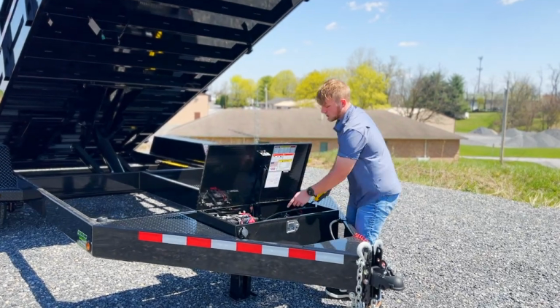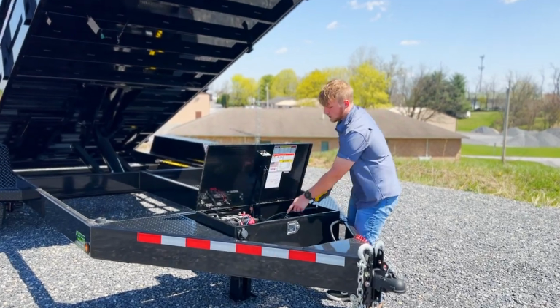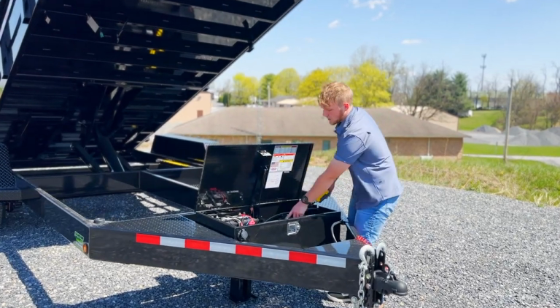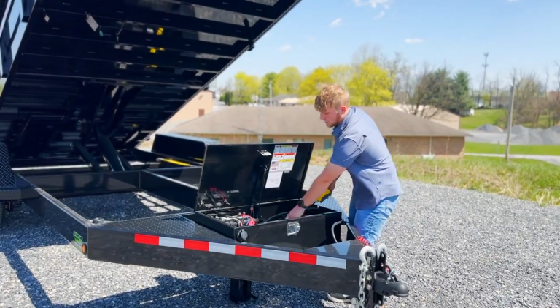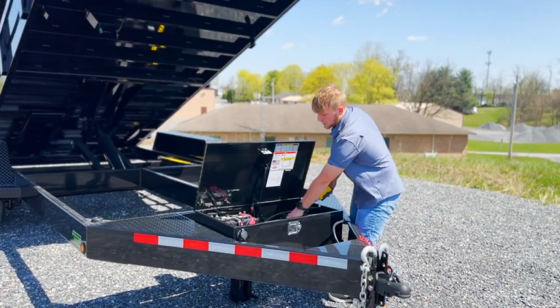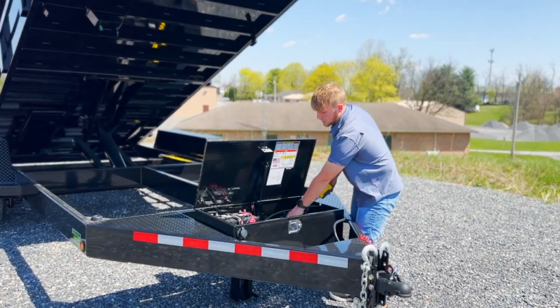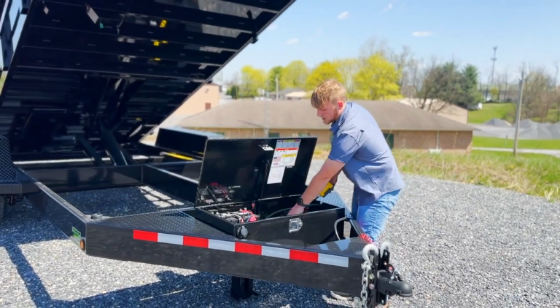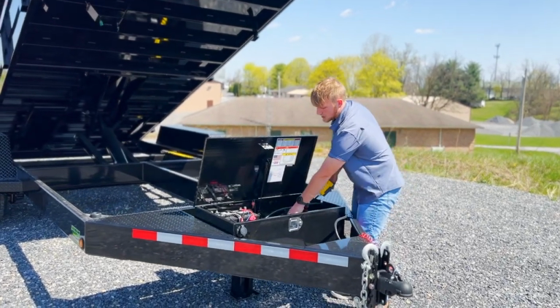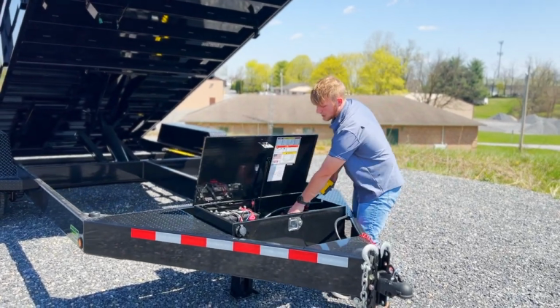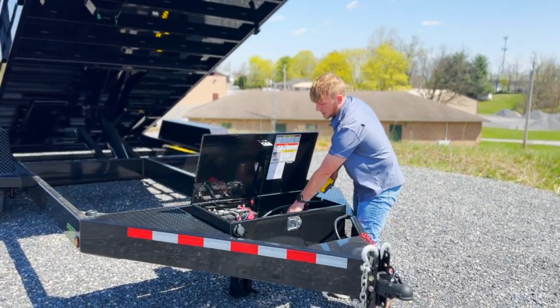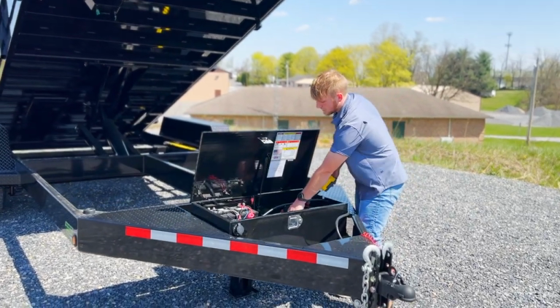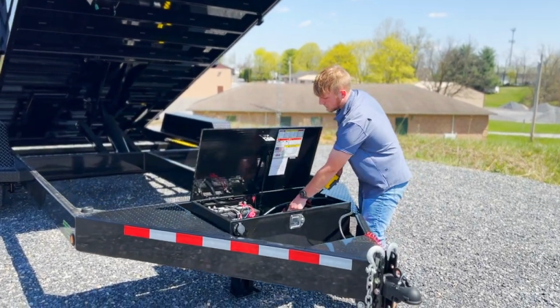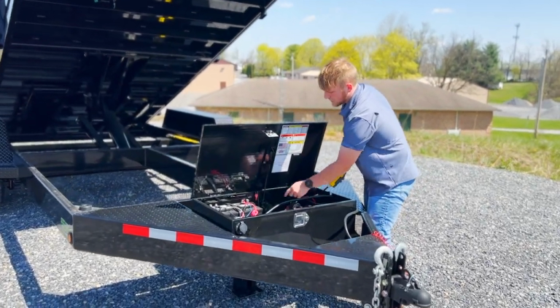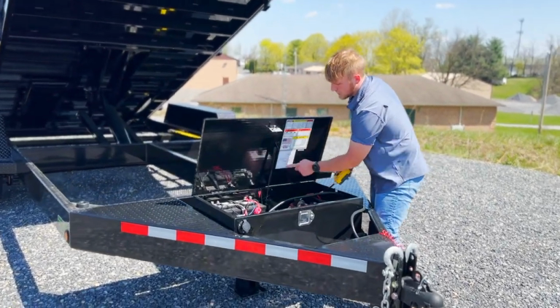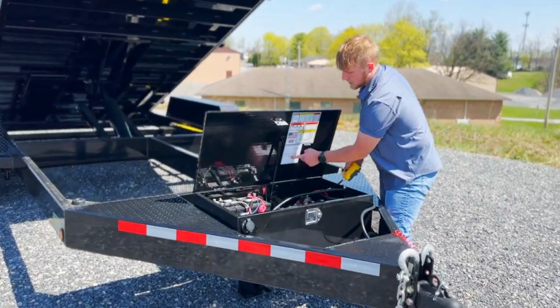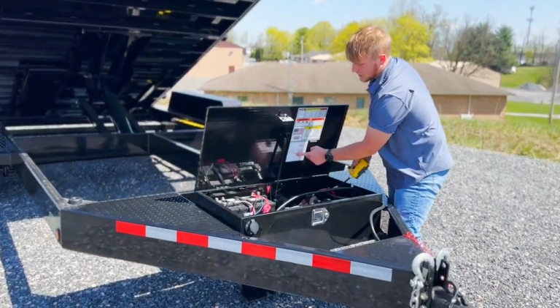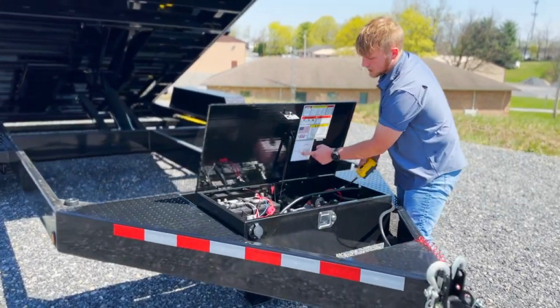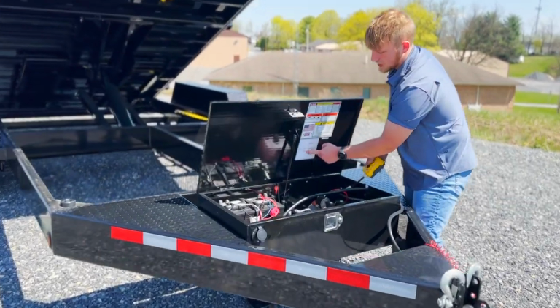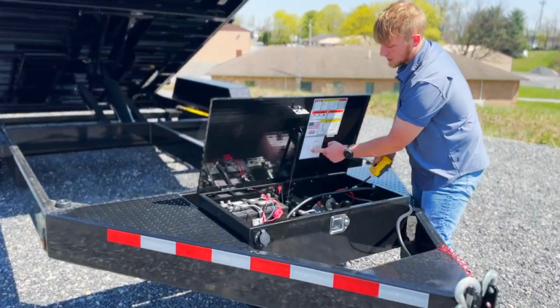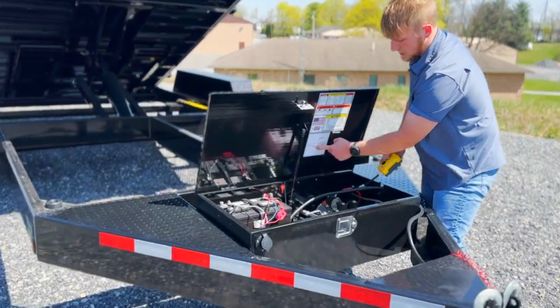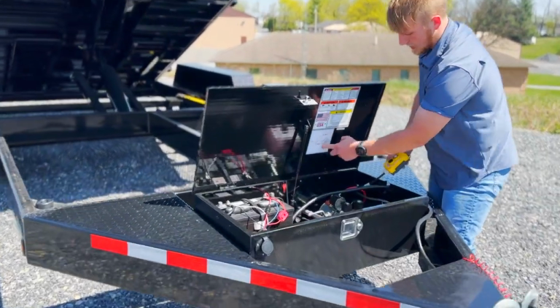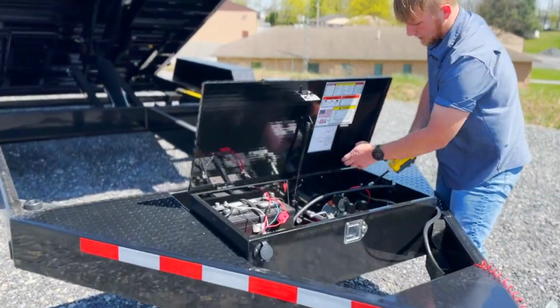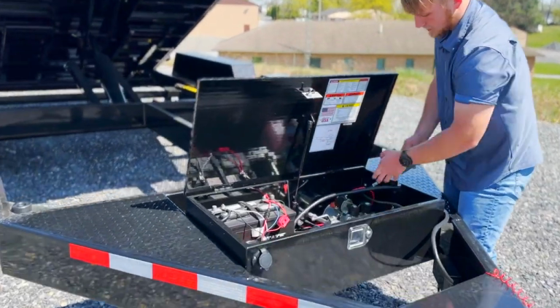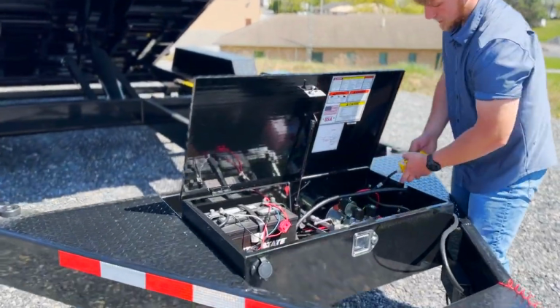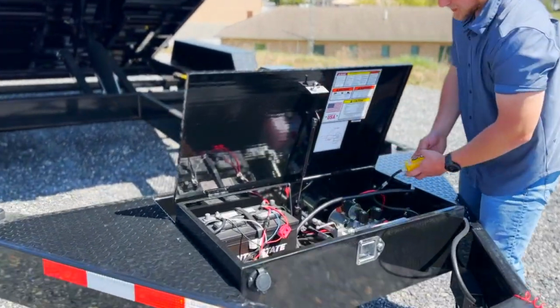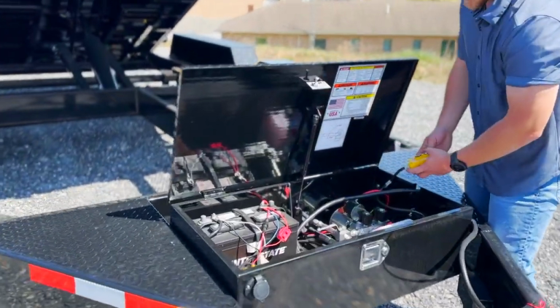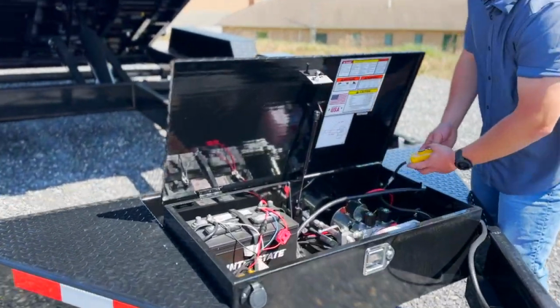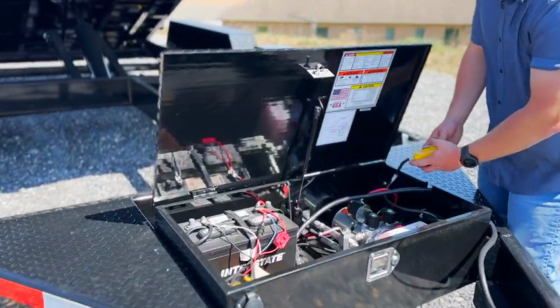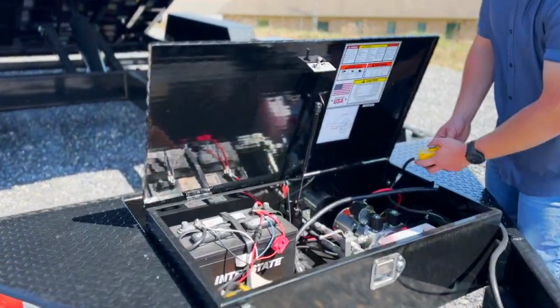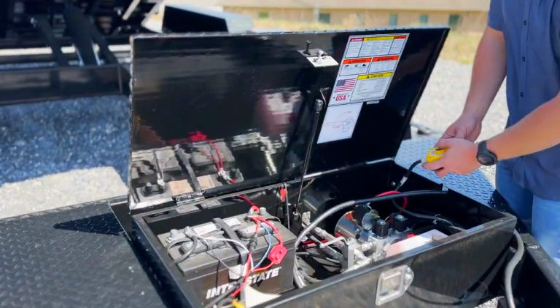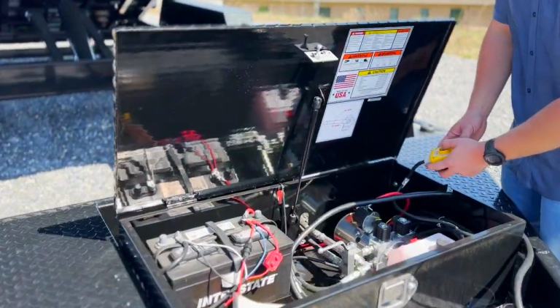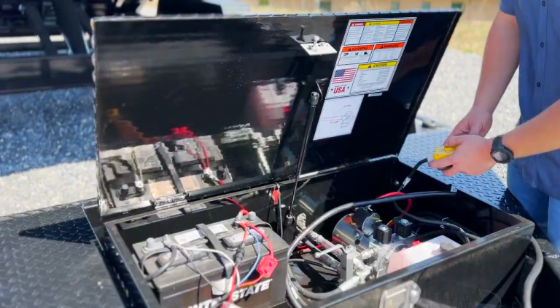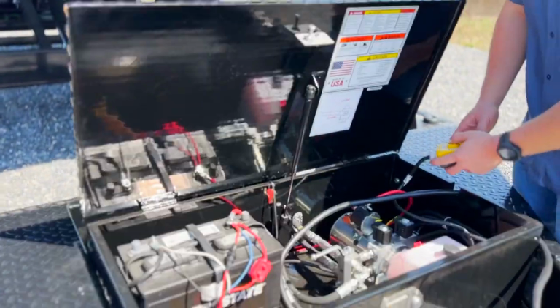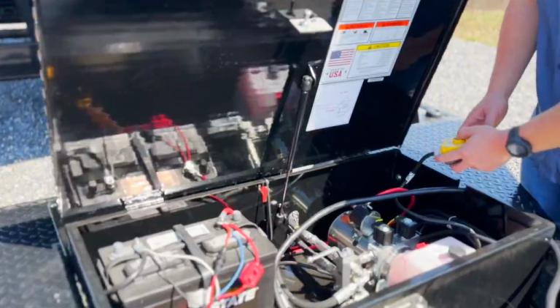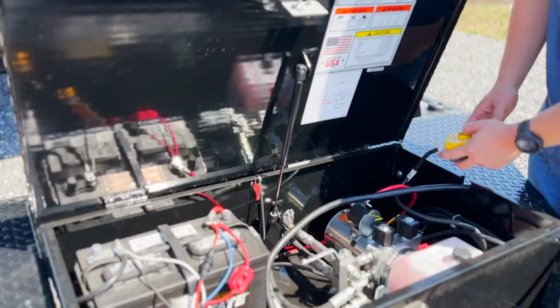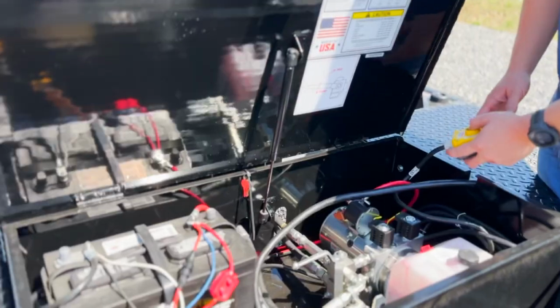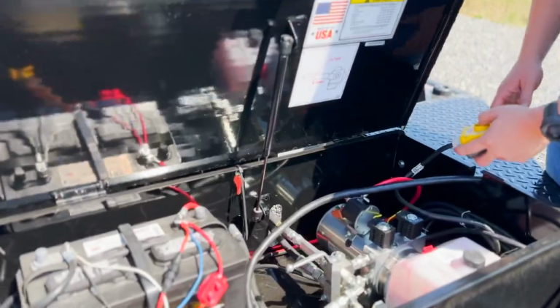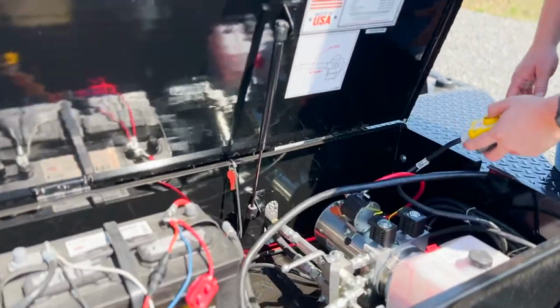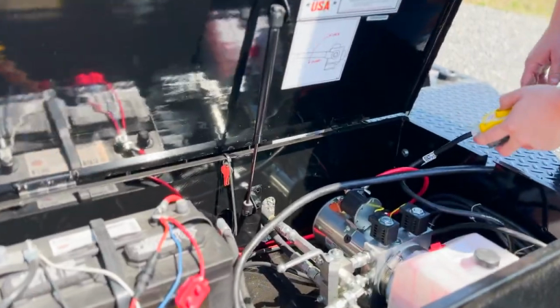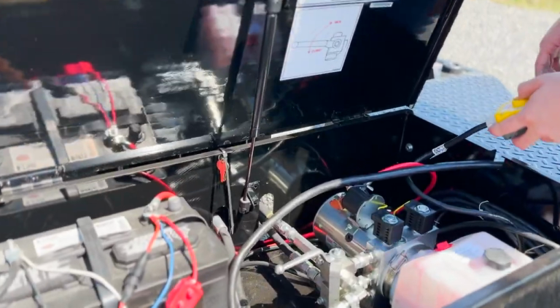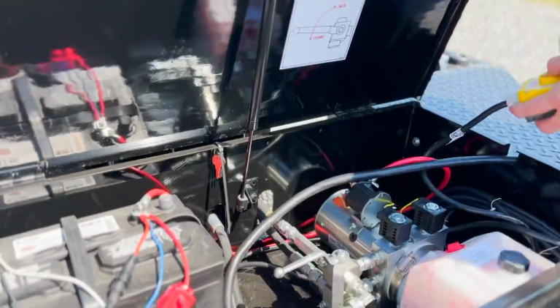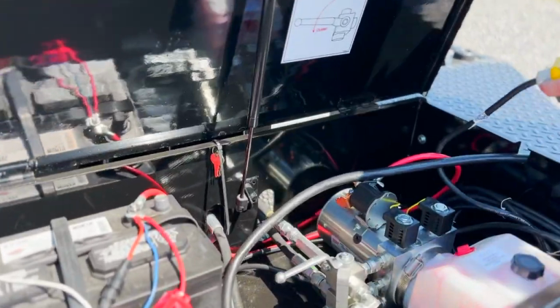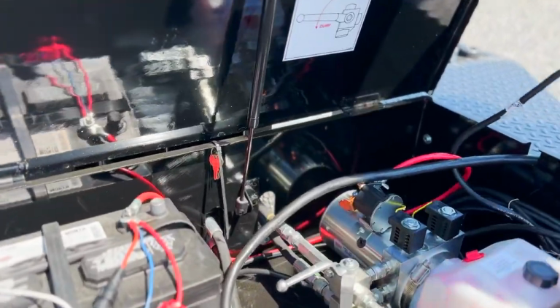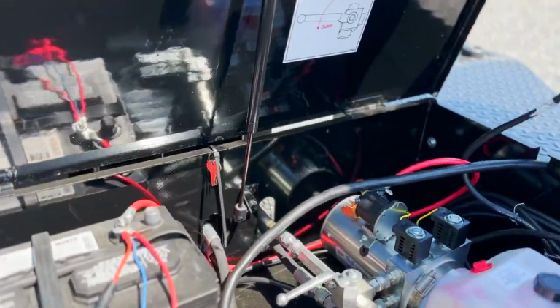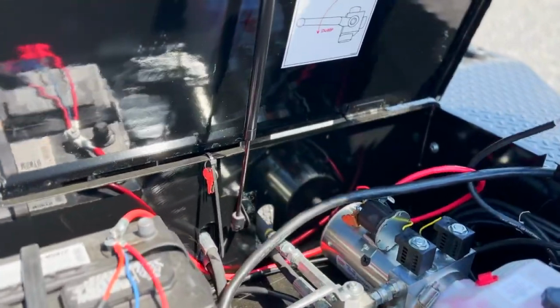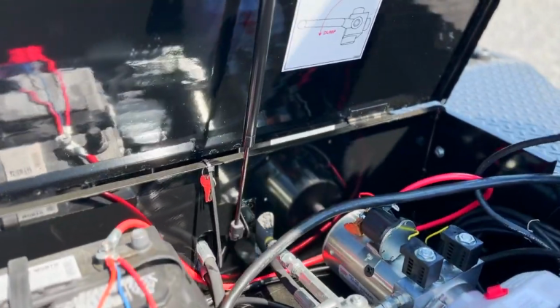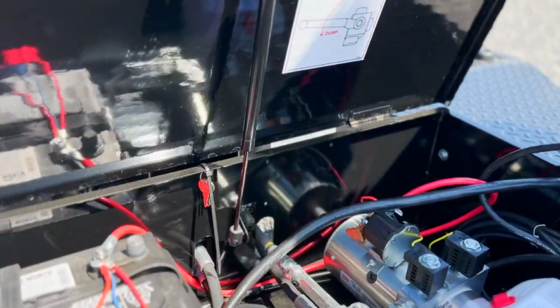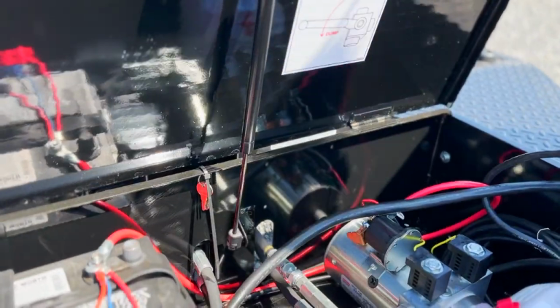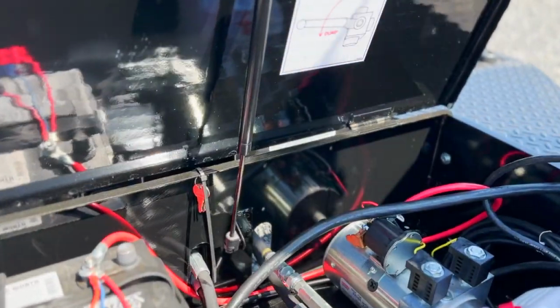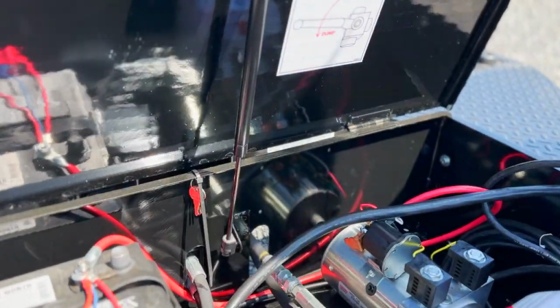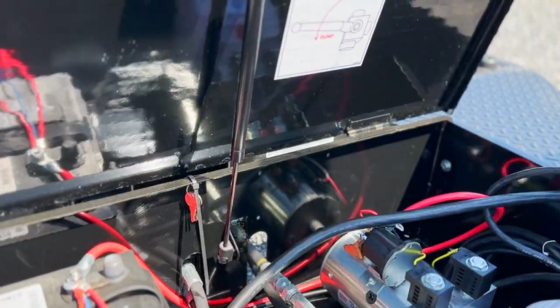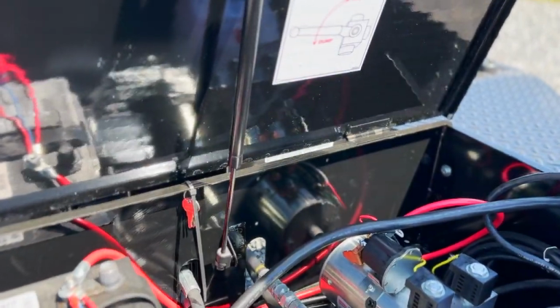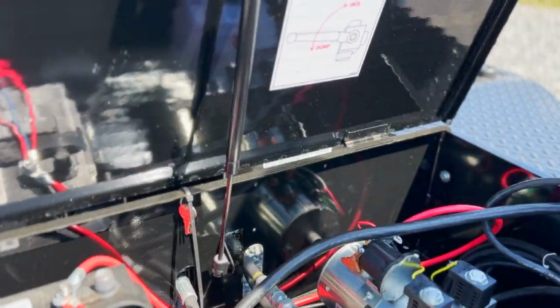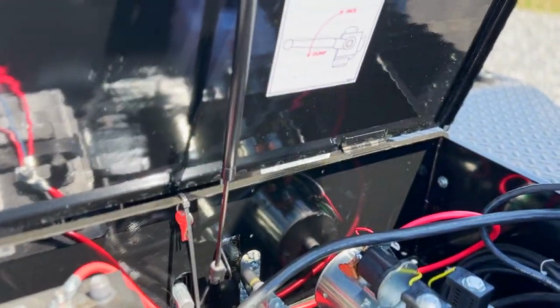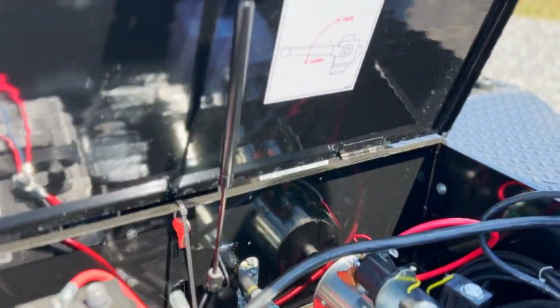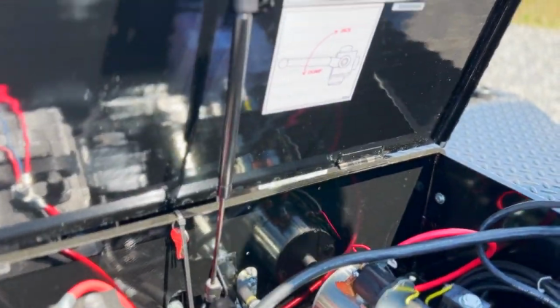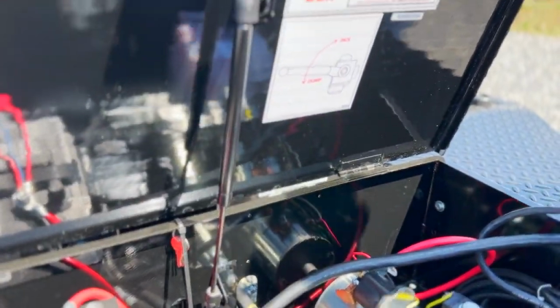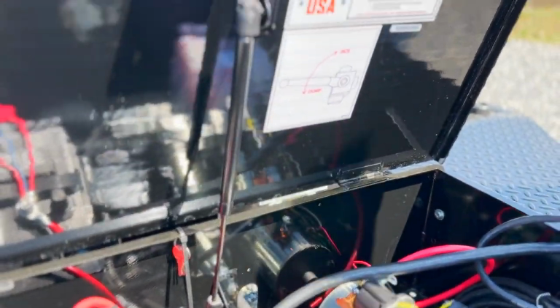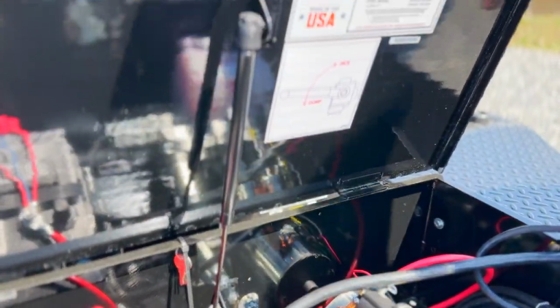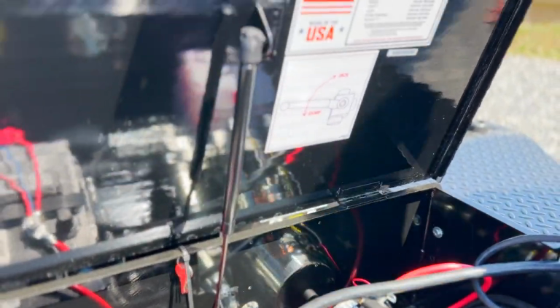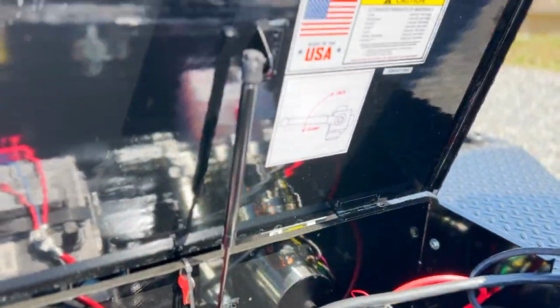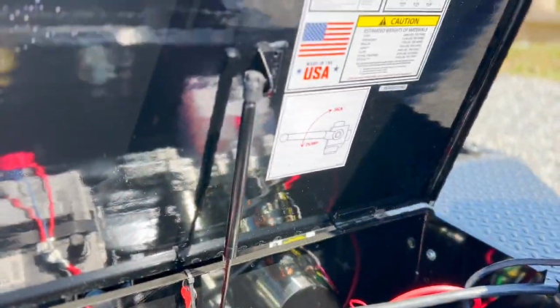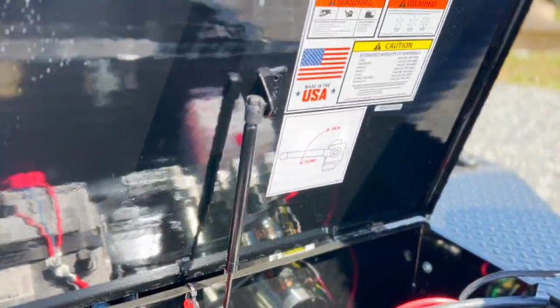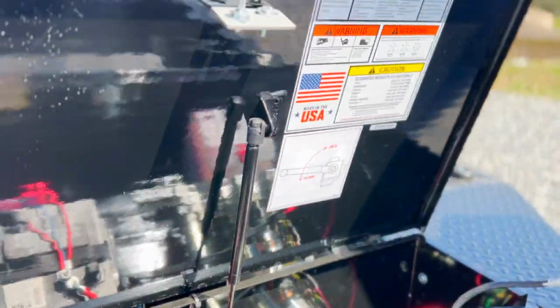Flip this lever to dump and now I can lay down this bed just like any other dump trailer.